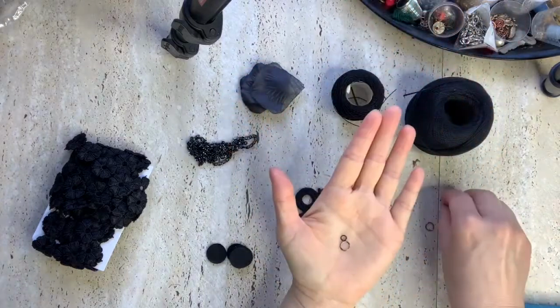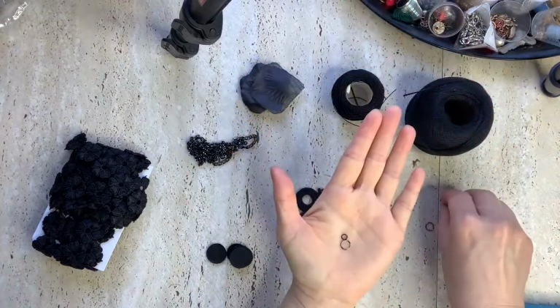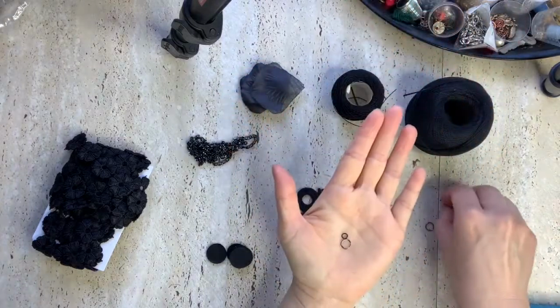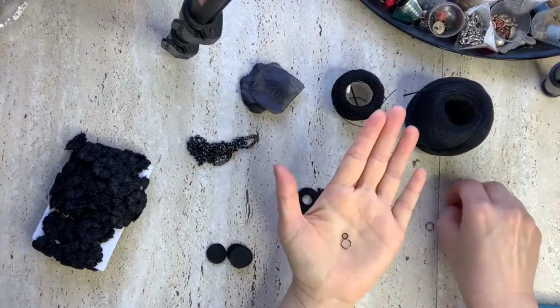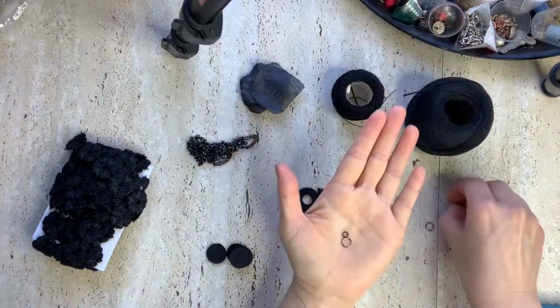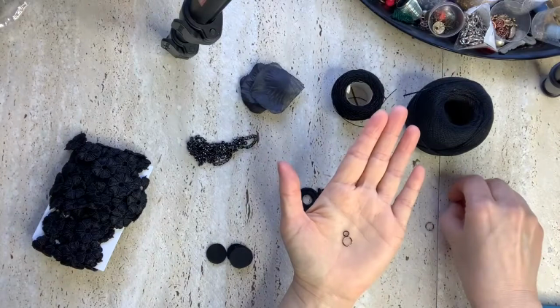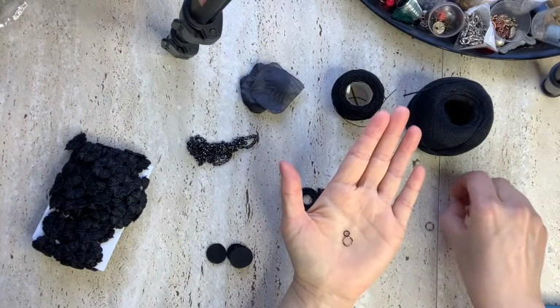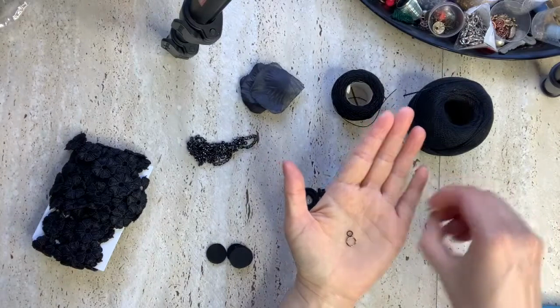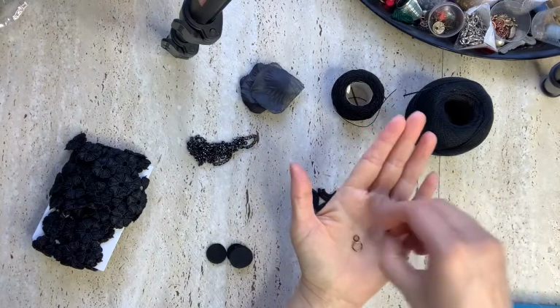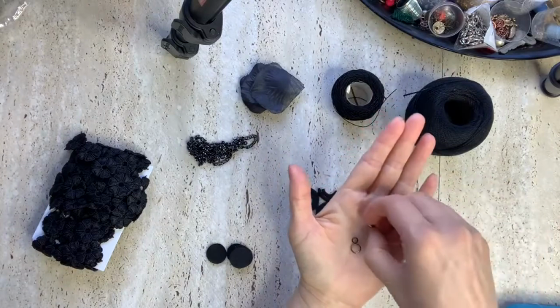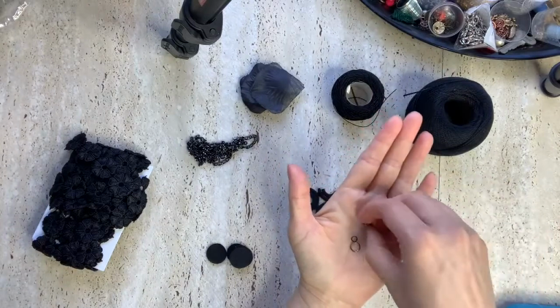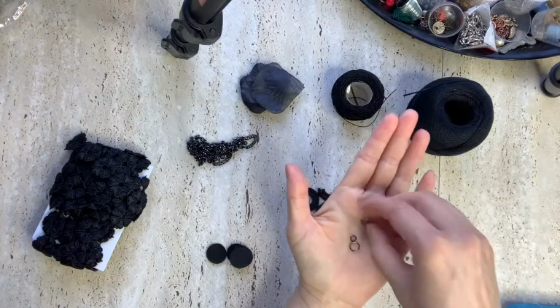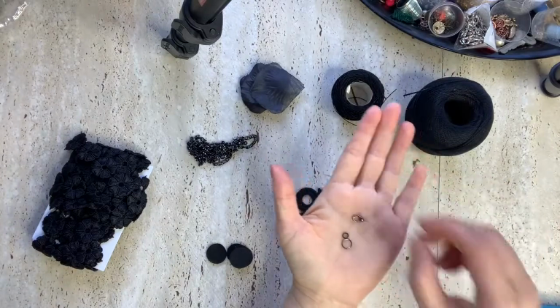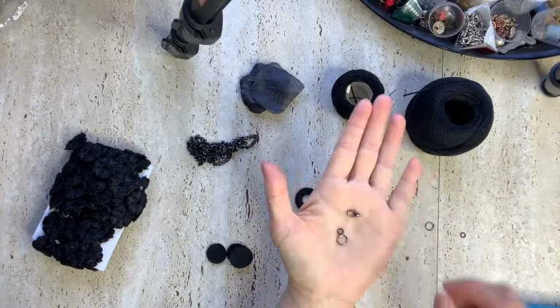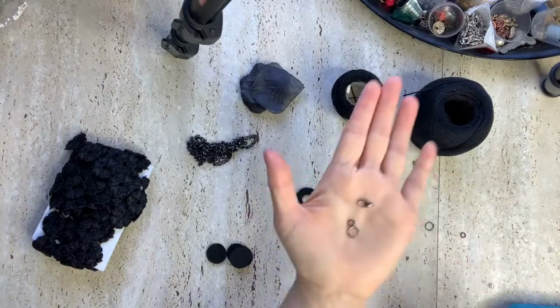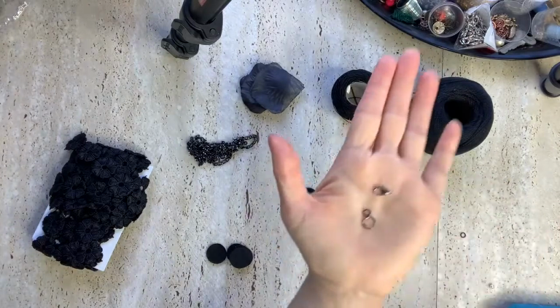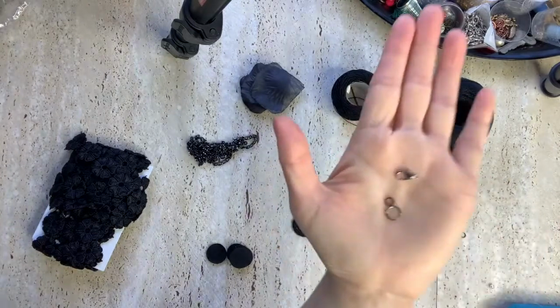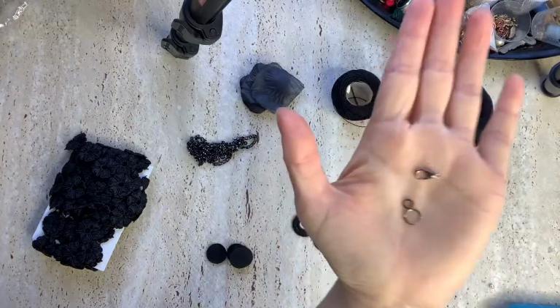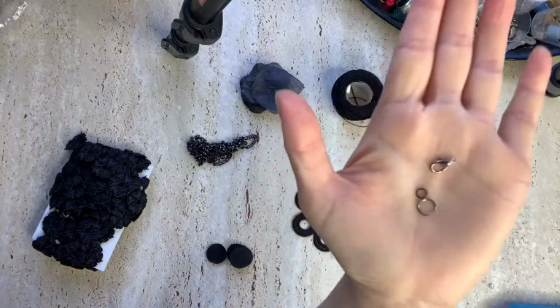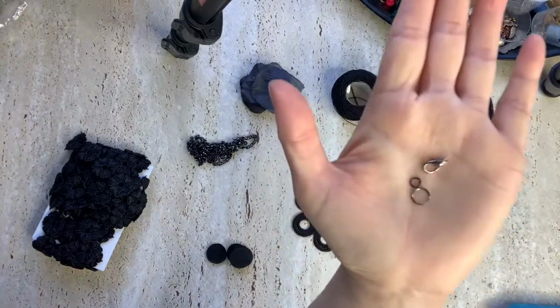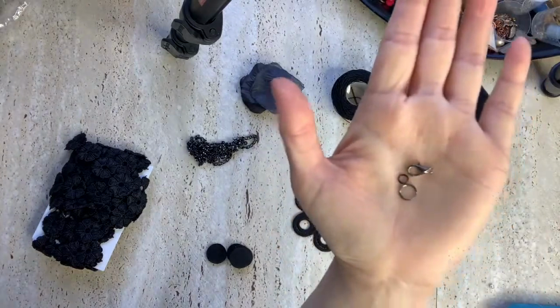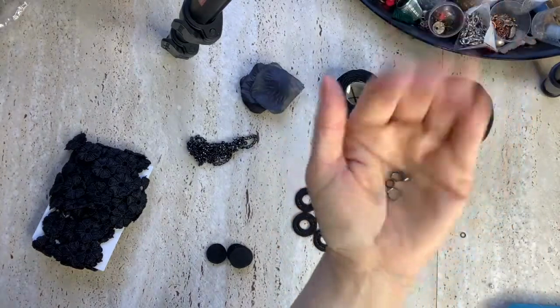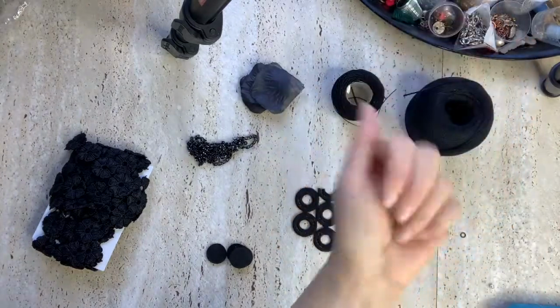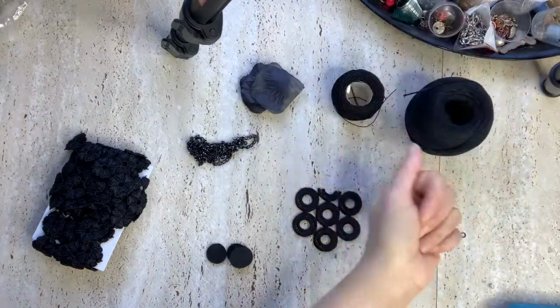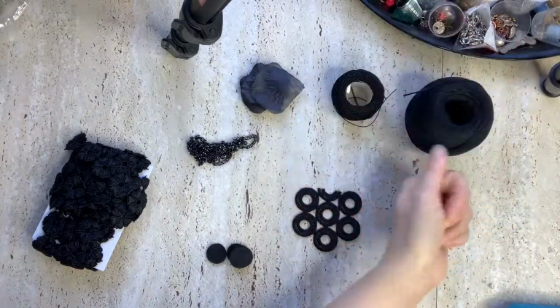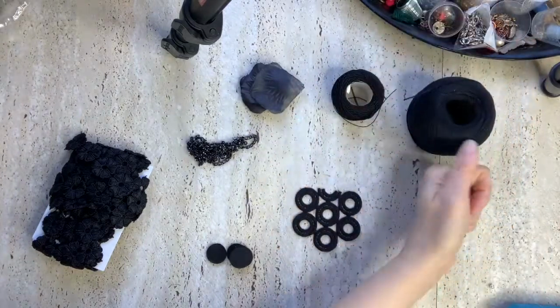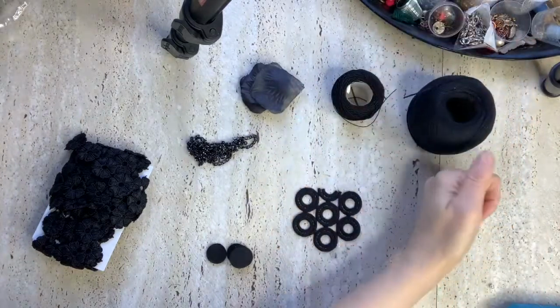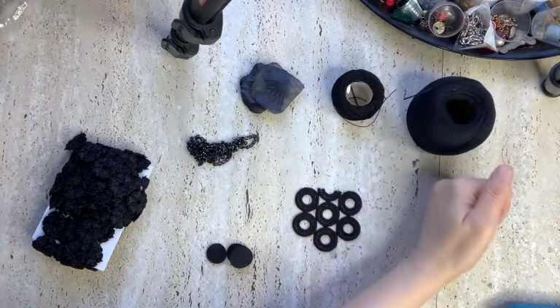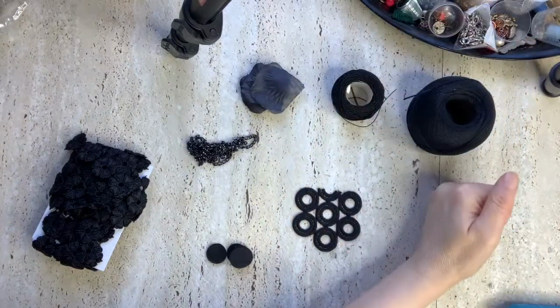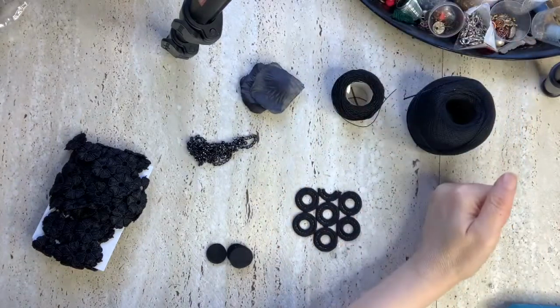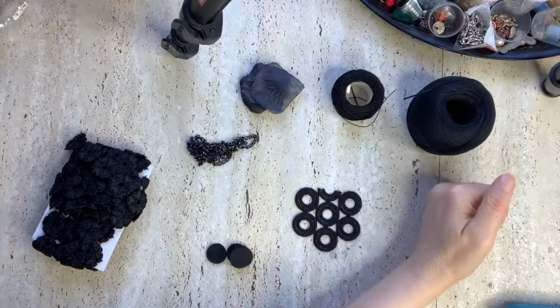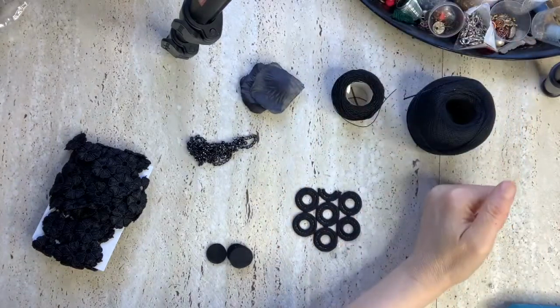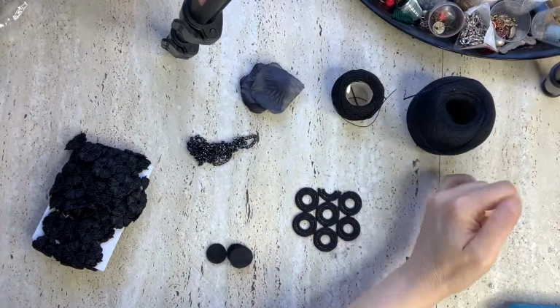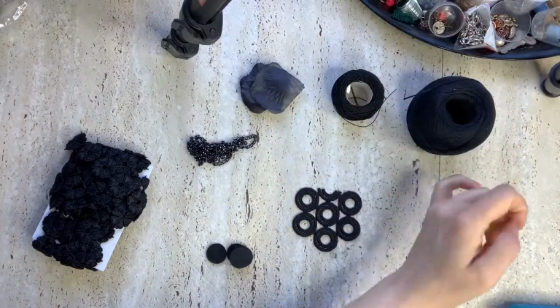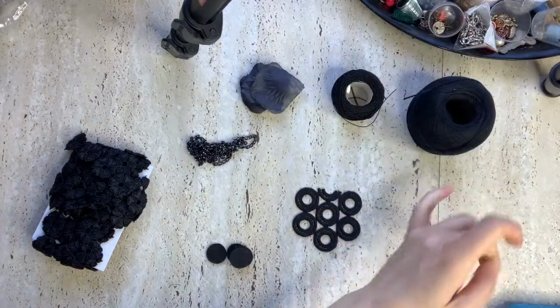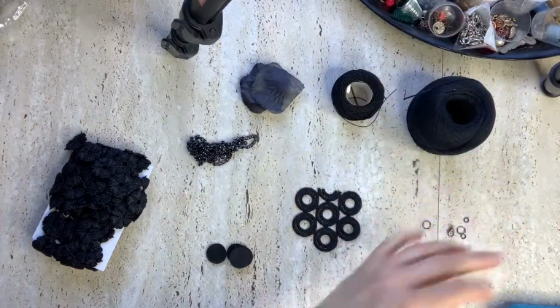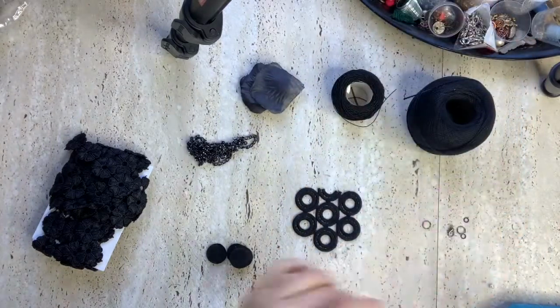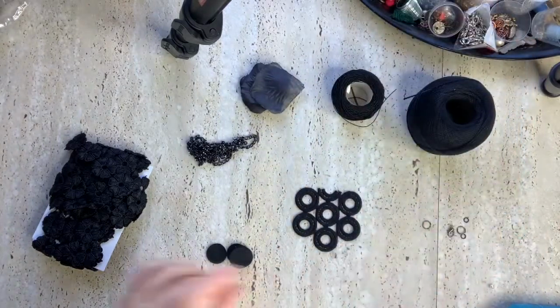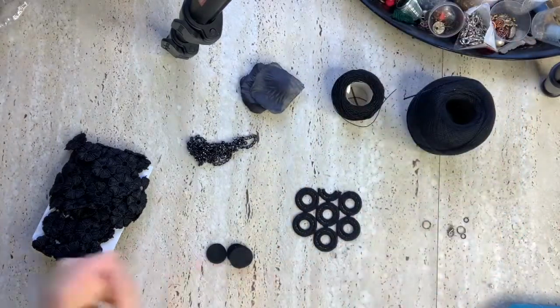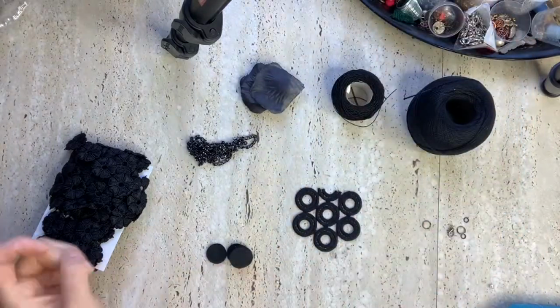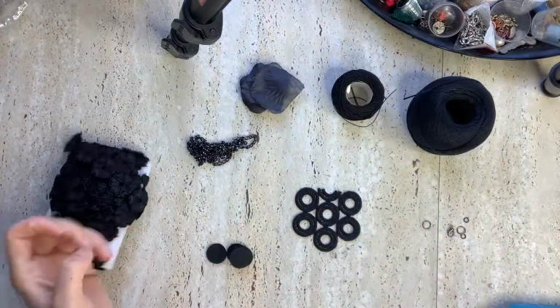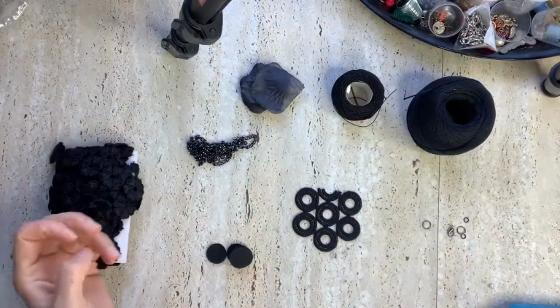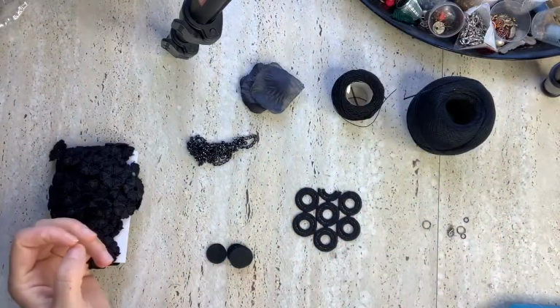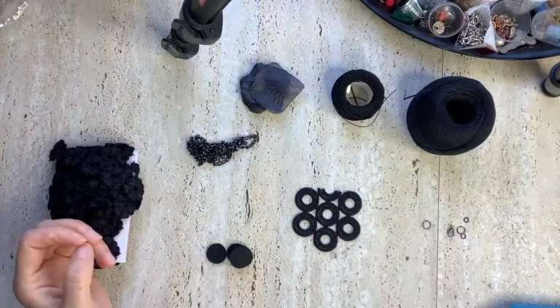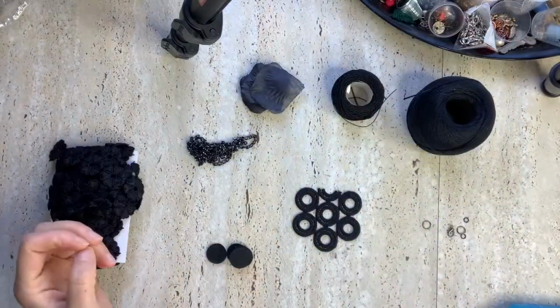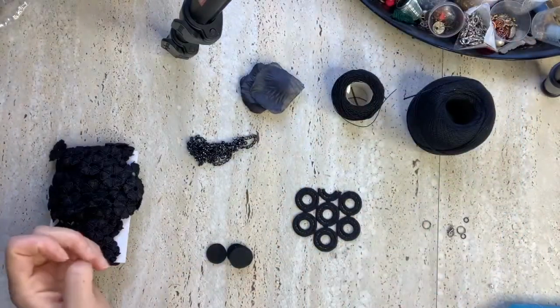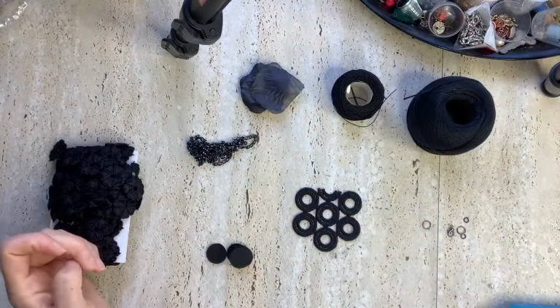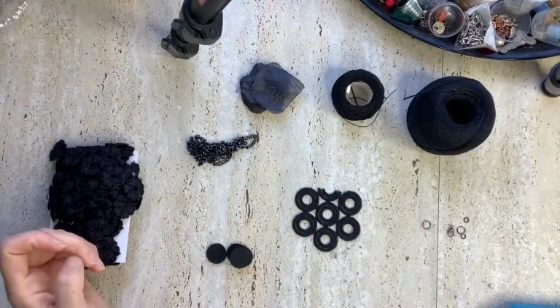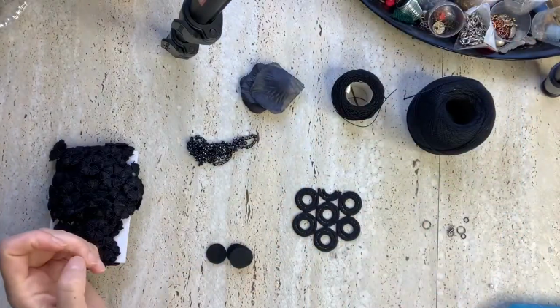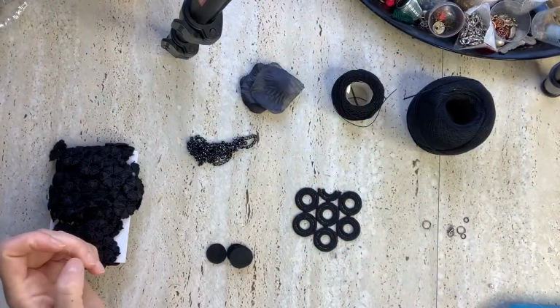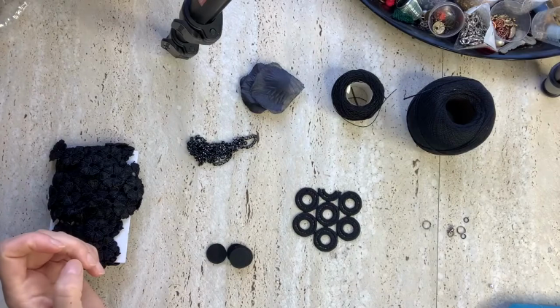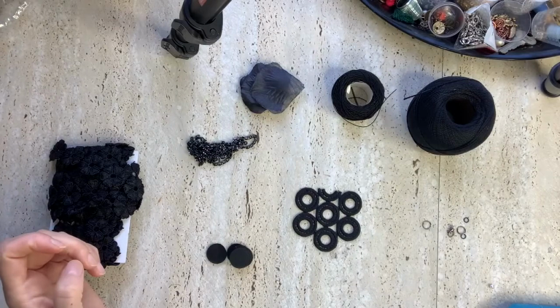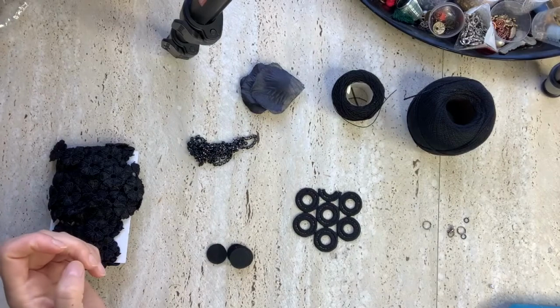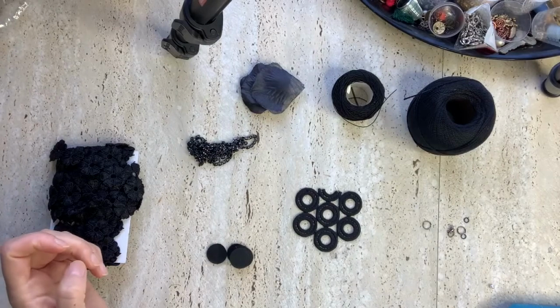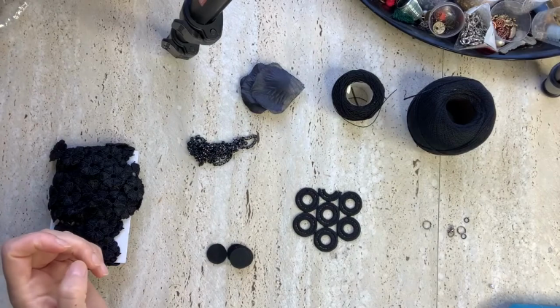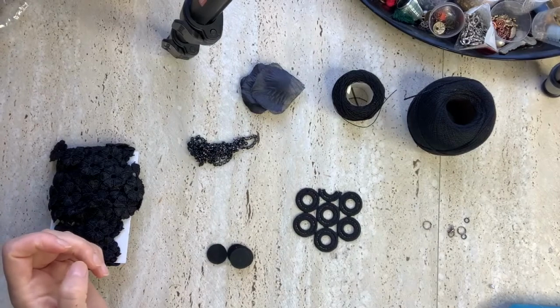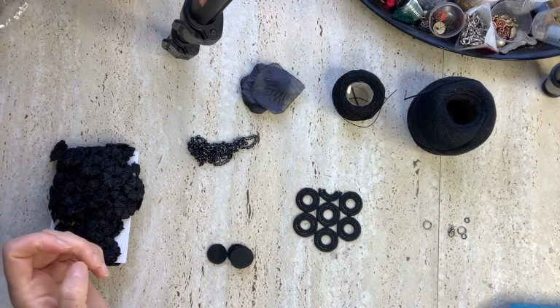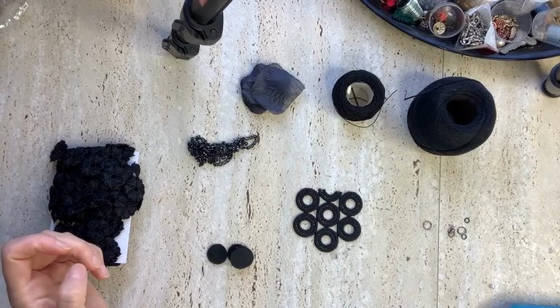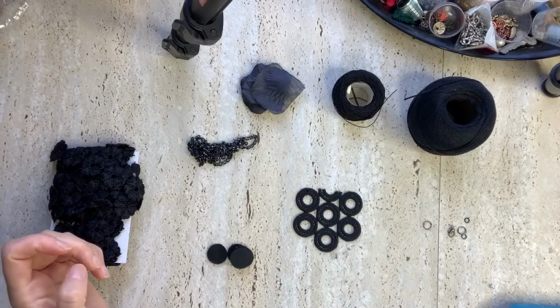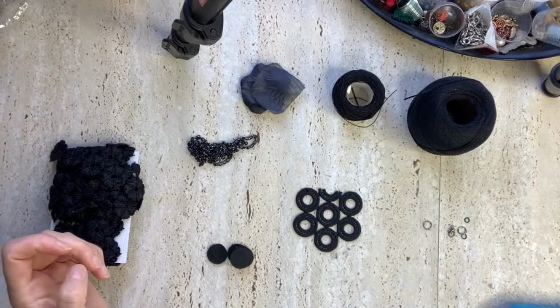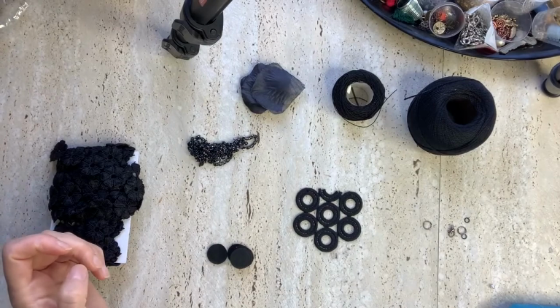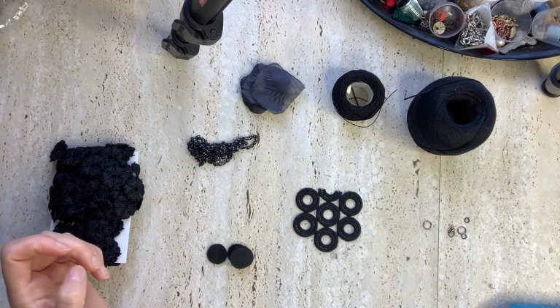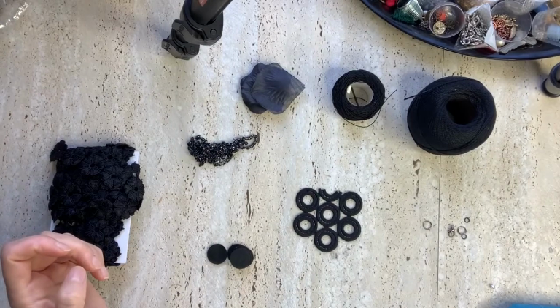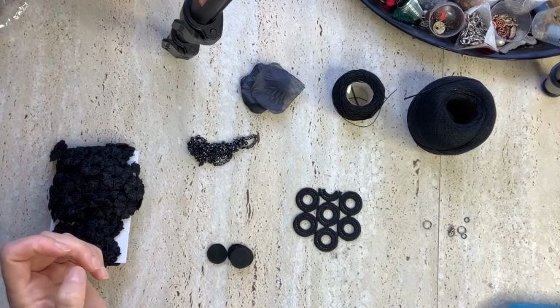And a clasp. So let's start. As usual, the video will be silent. Thank you.